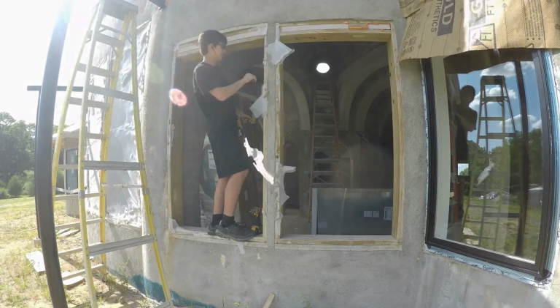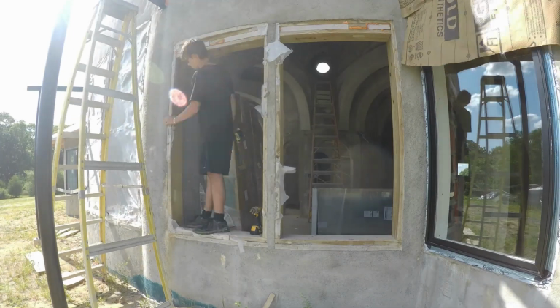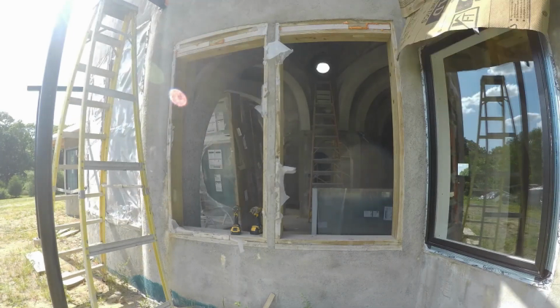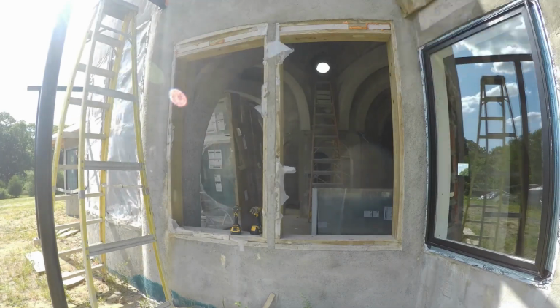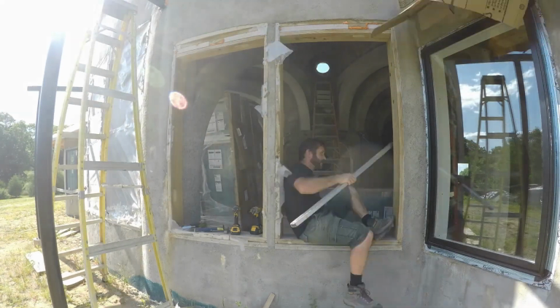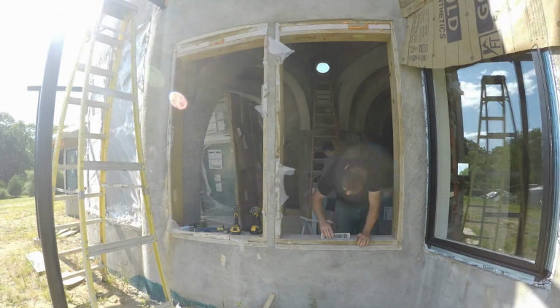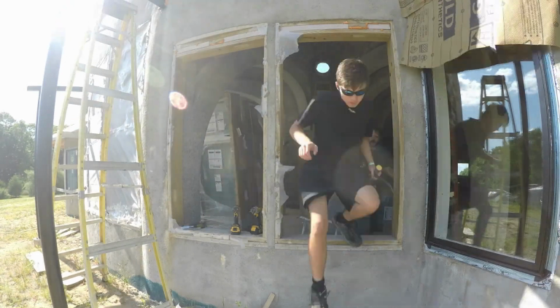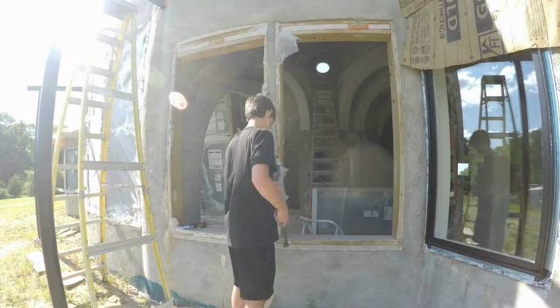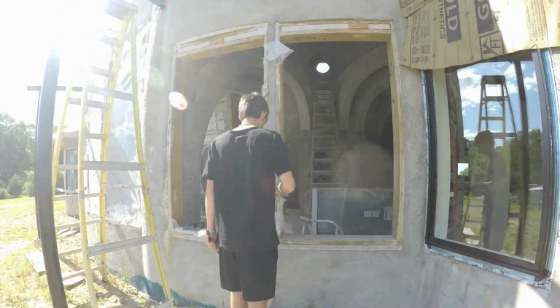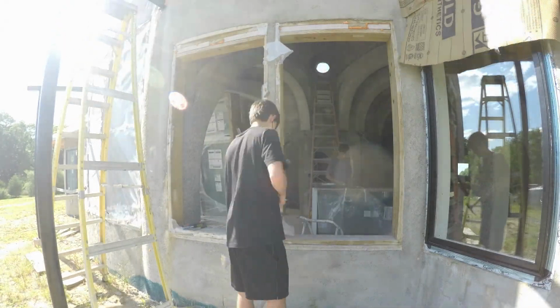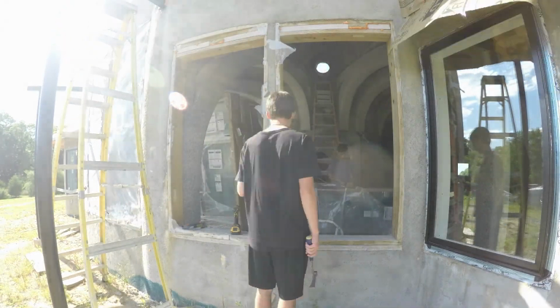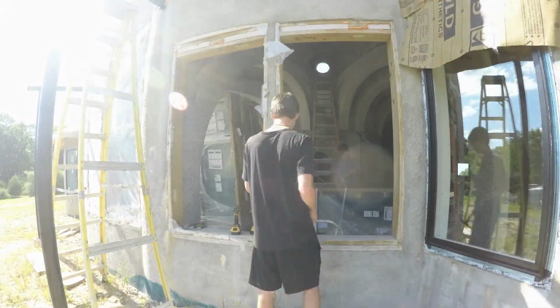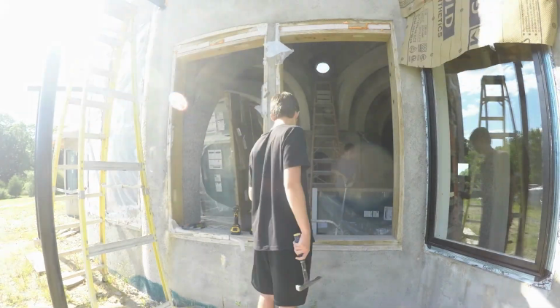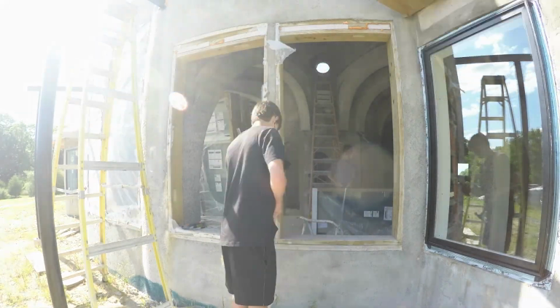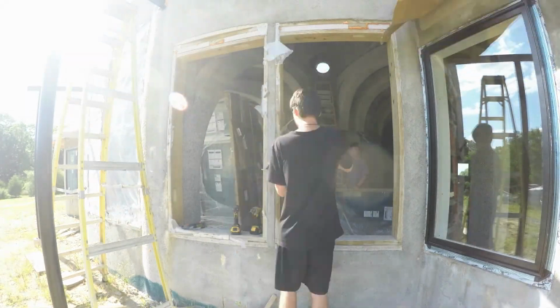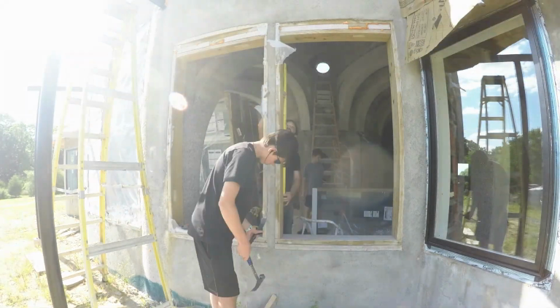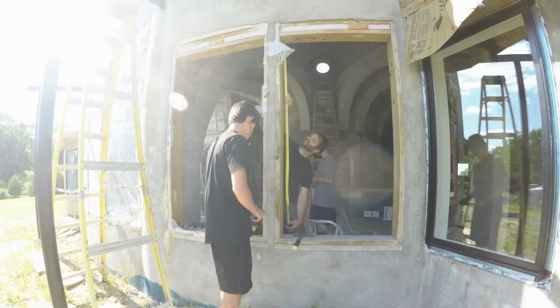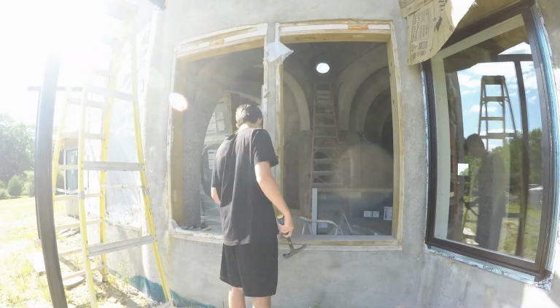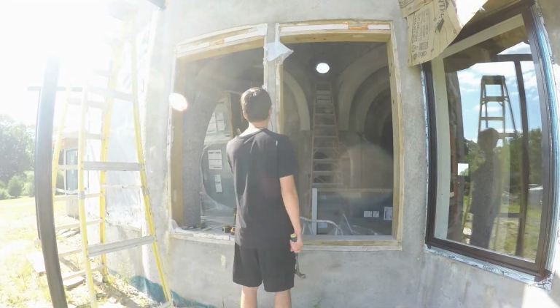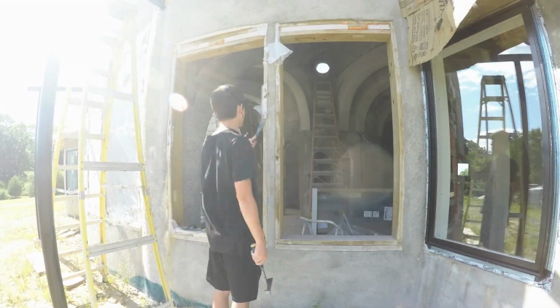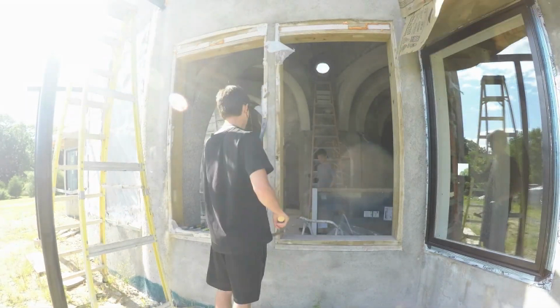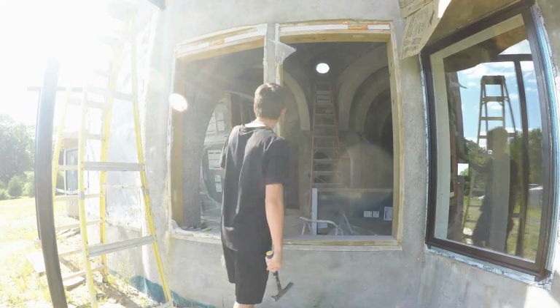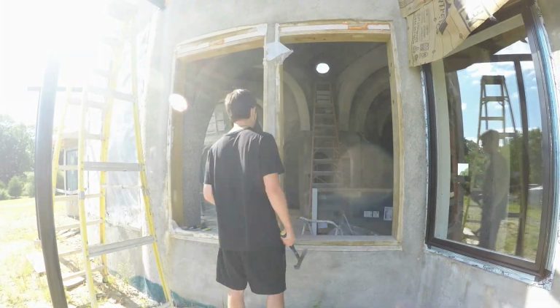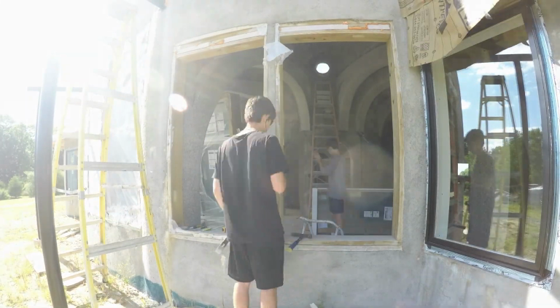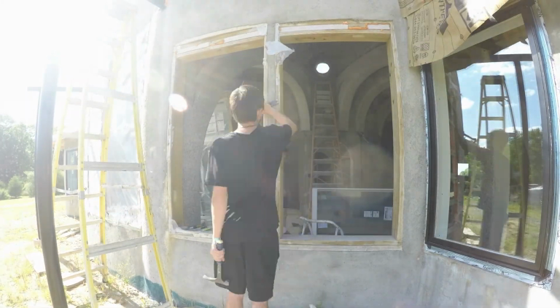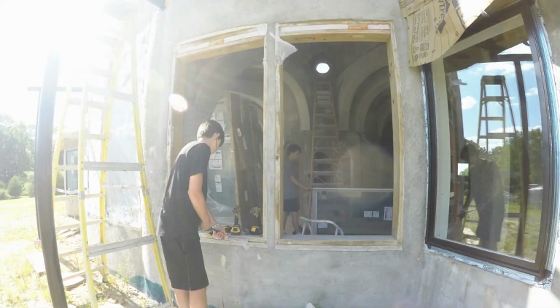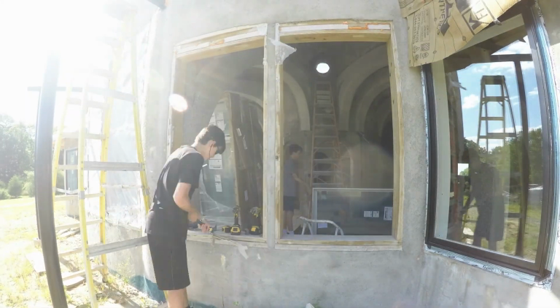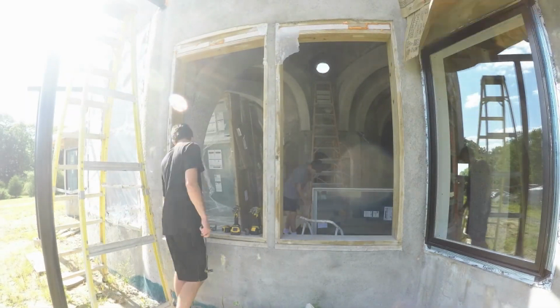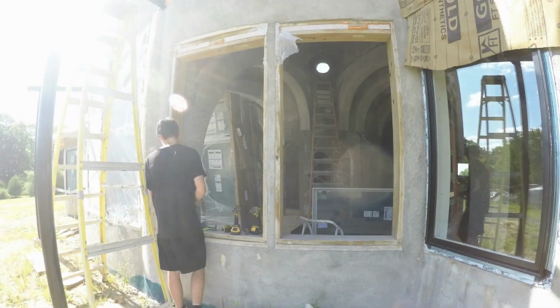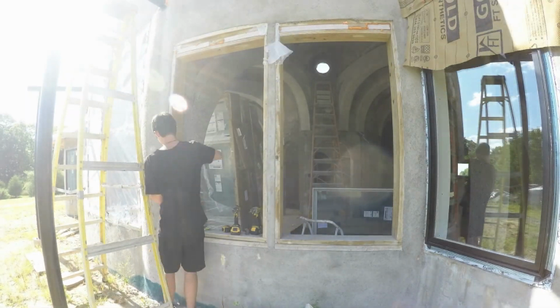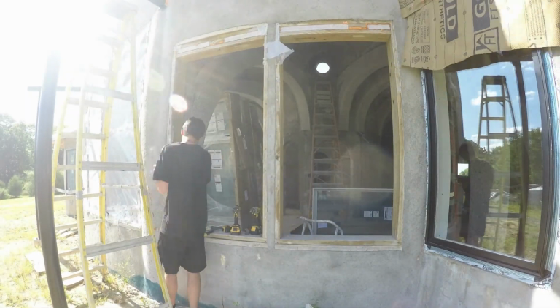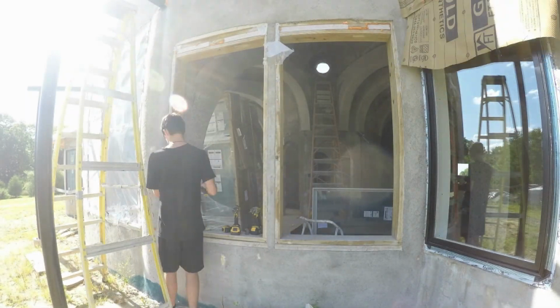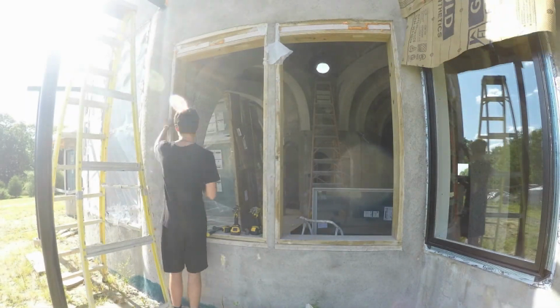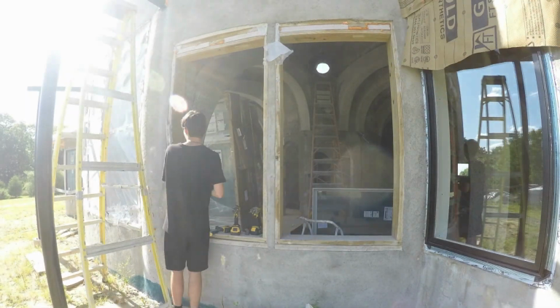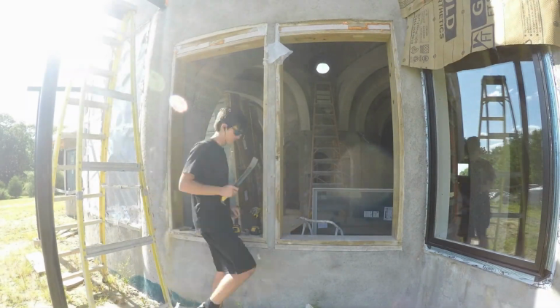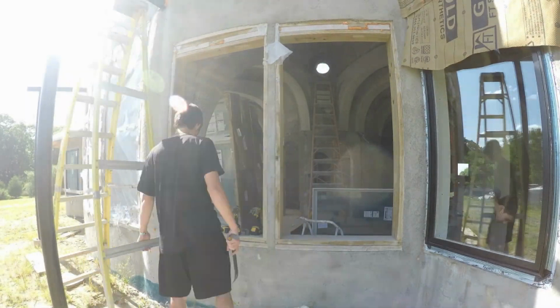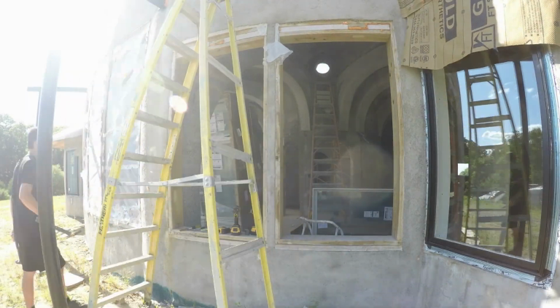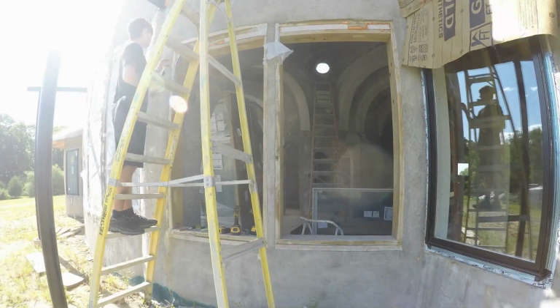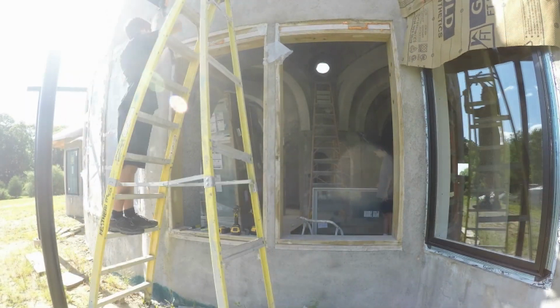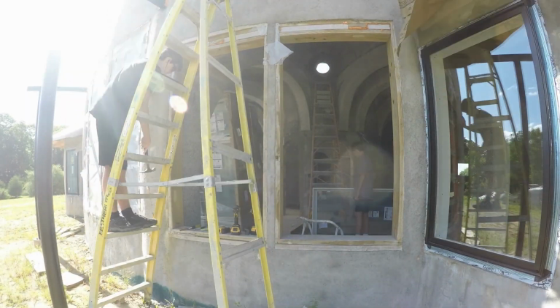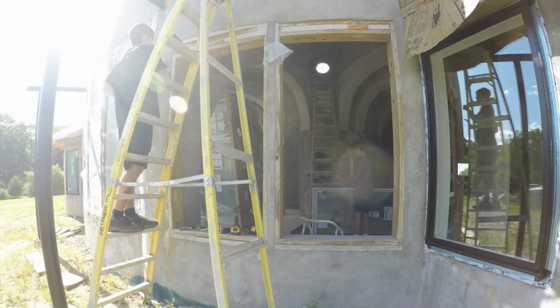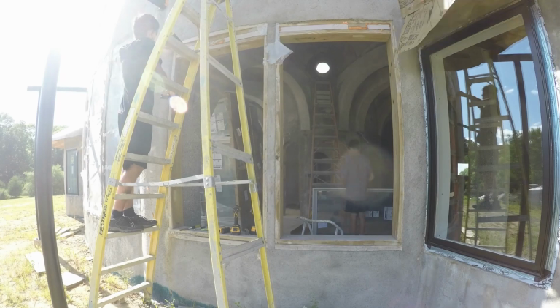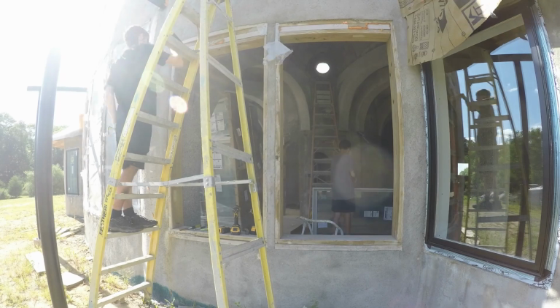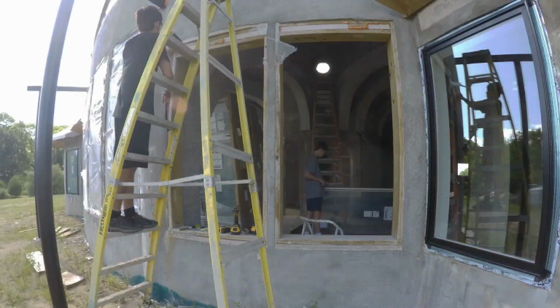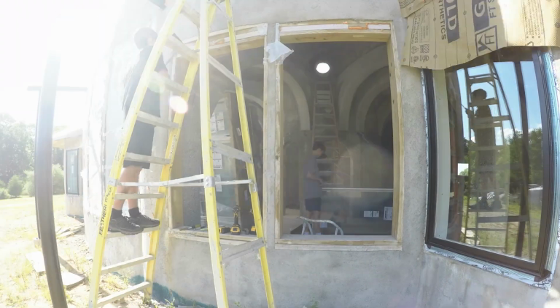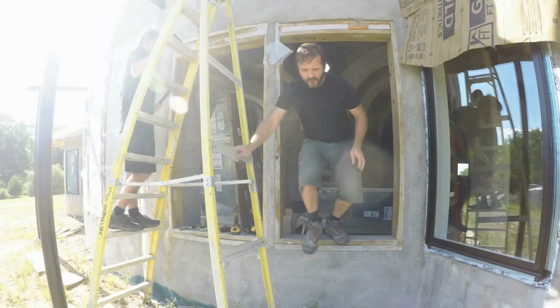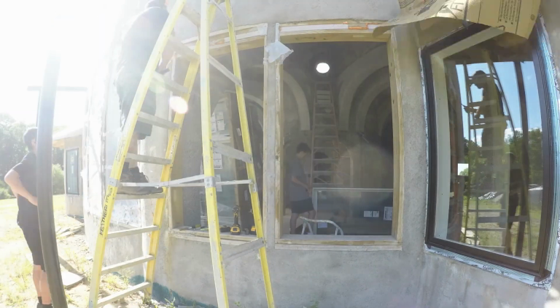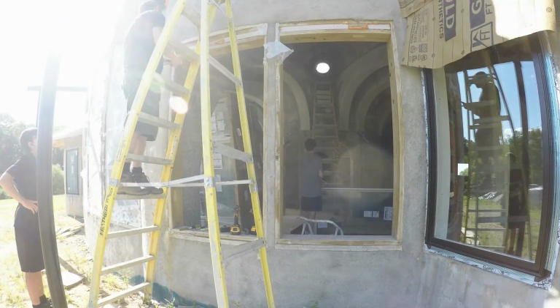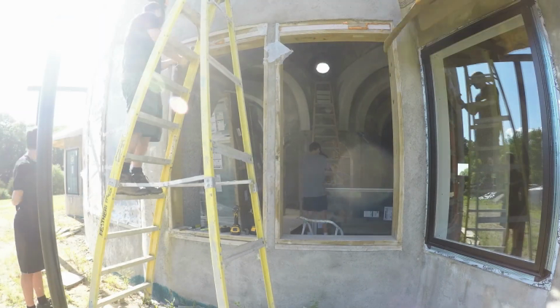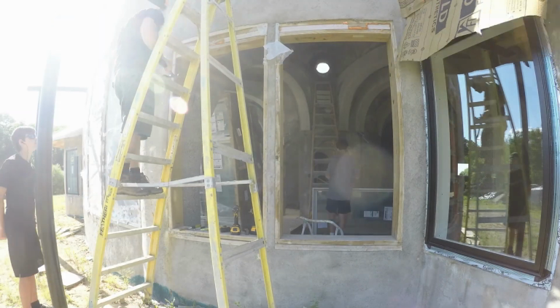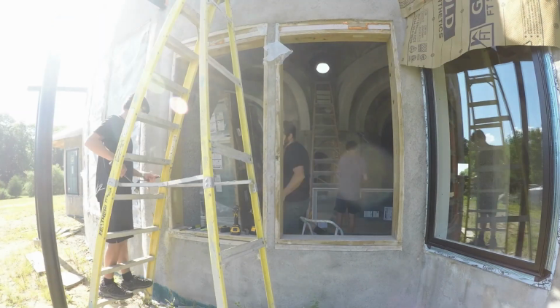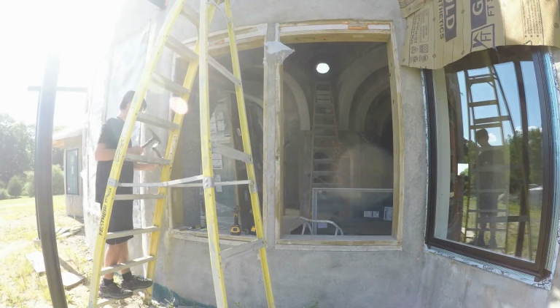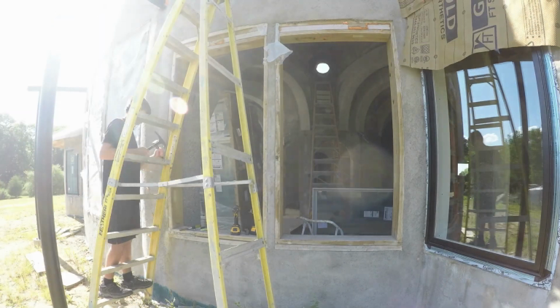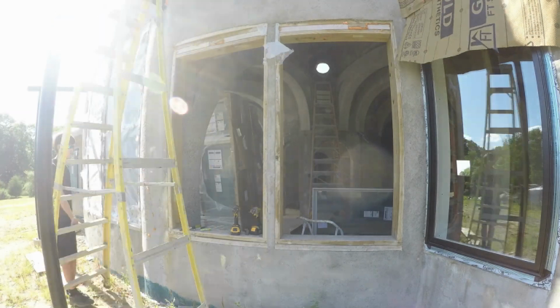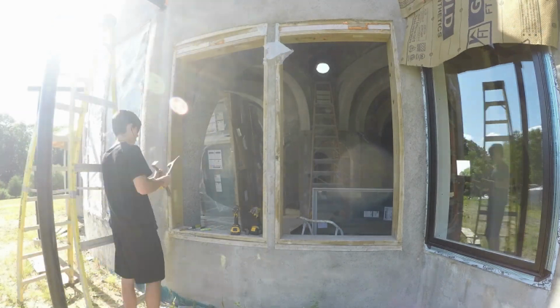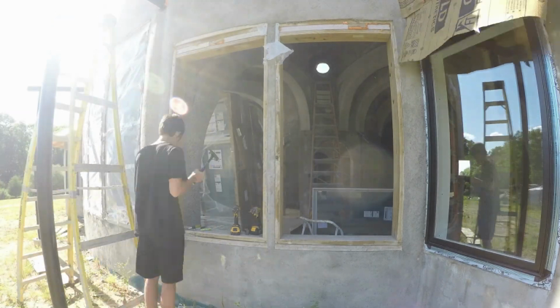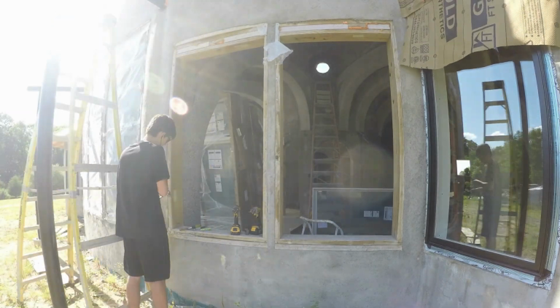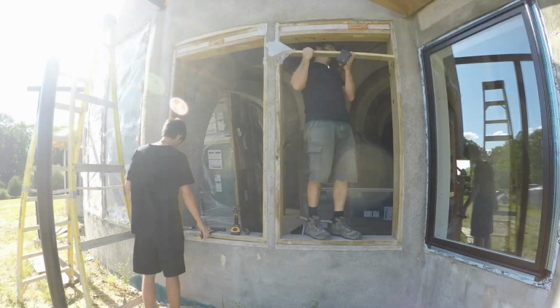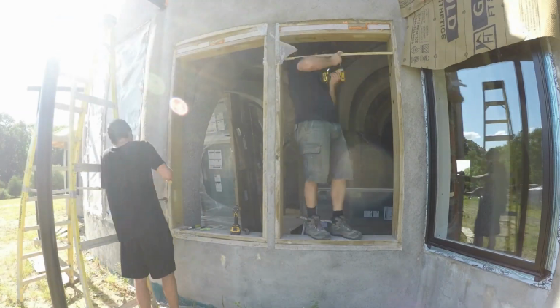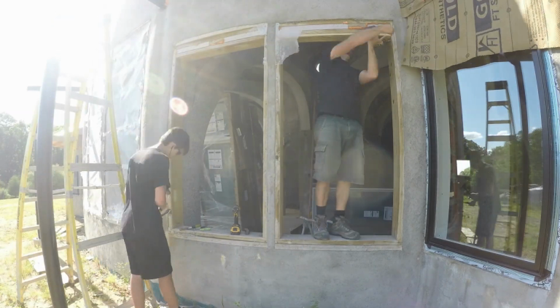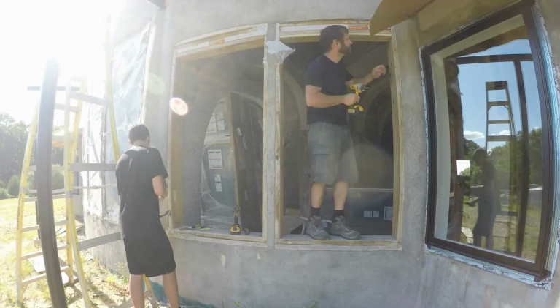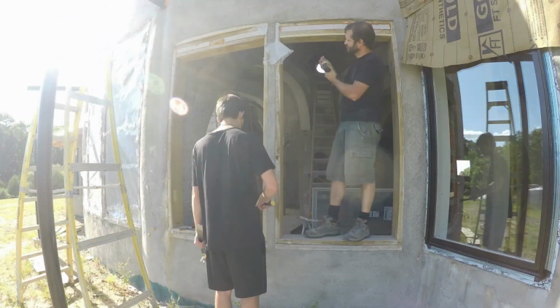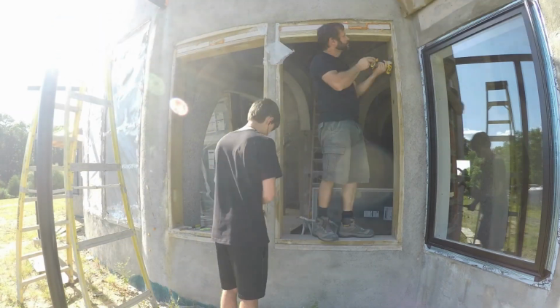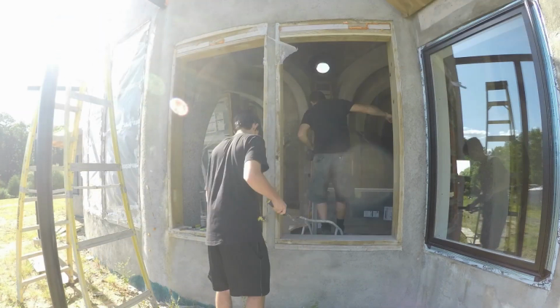The quote to have these professionally installed was several dollars per linear inch of perimeter, so we're saving hundreds of dollars per window.